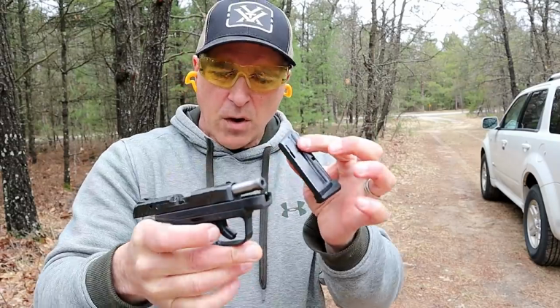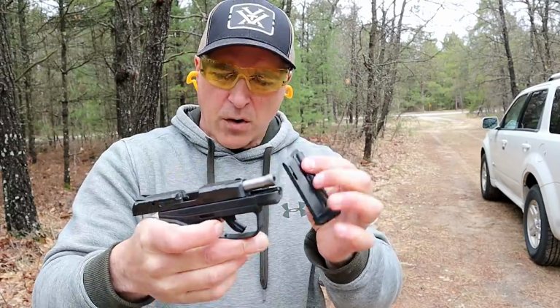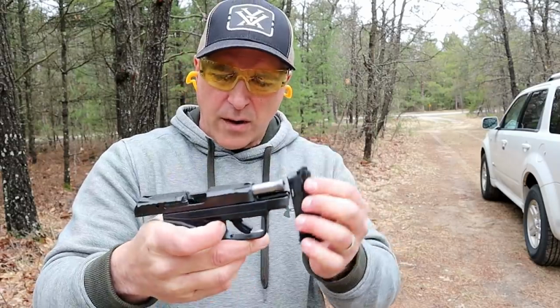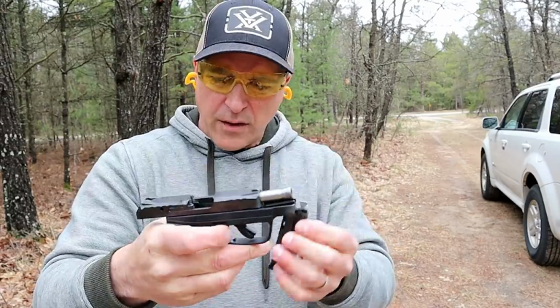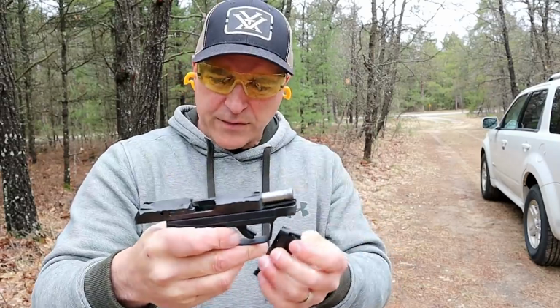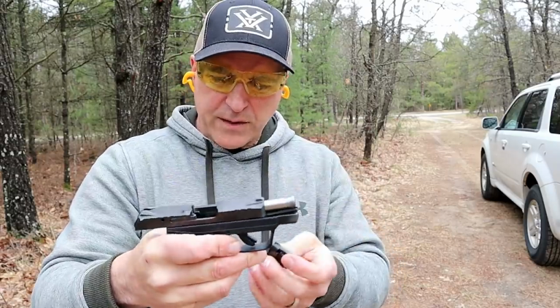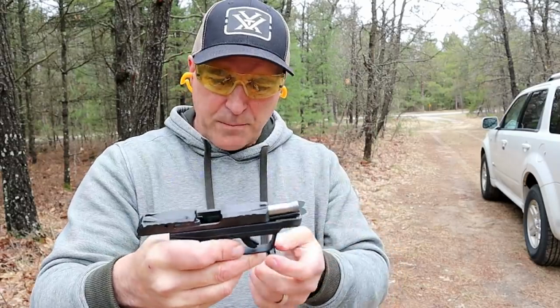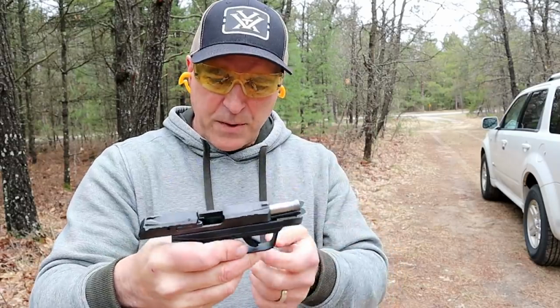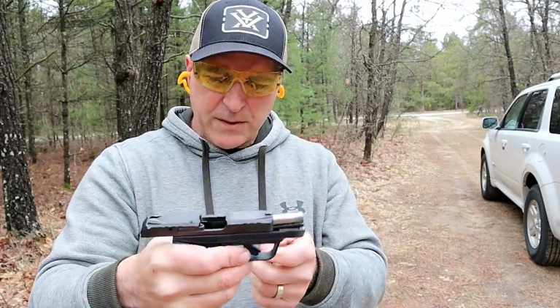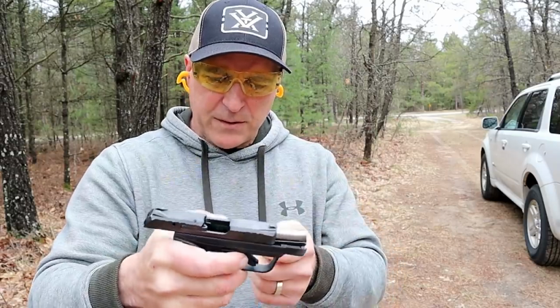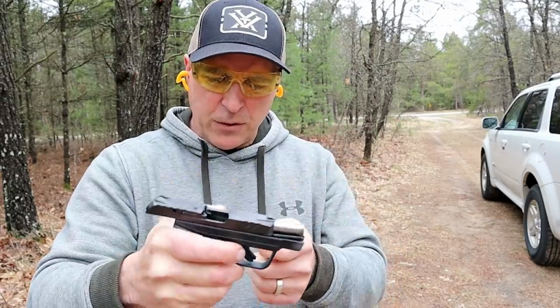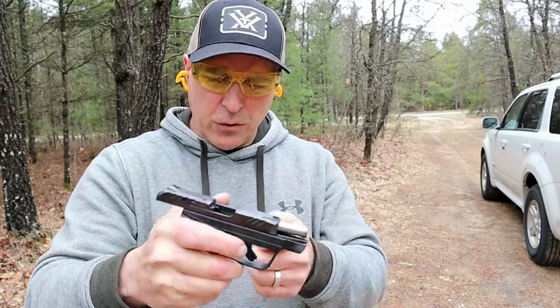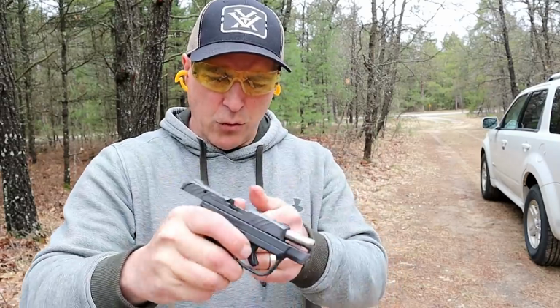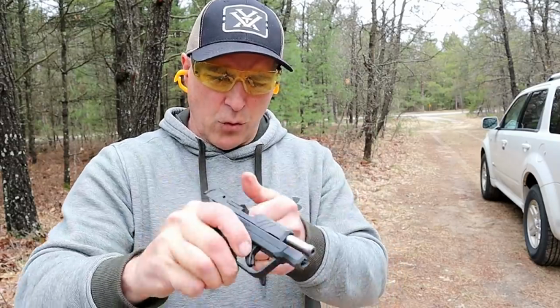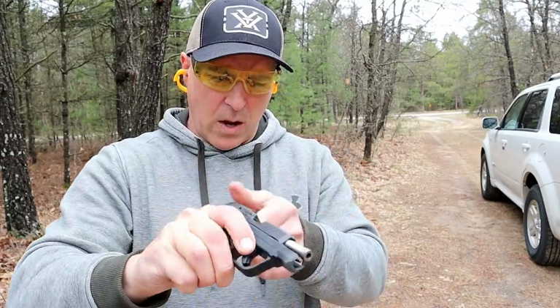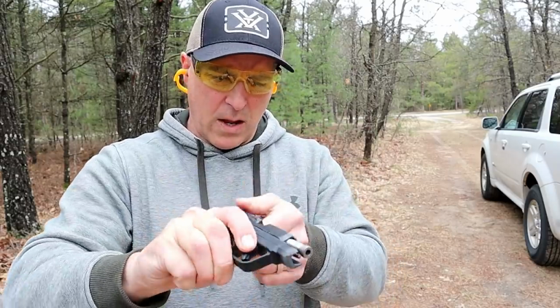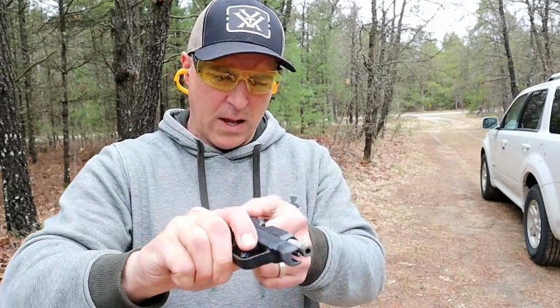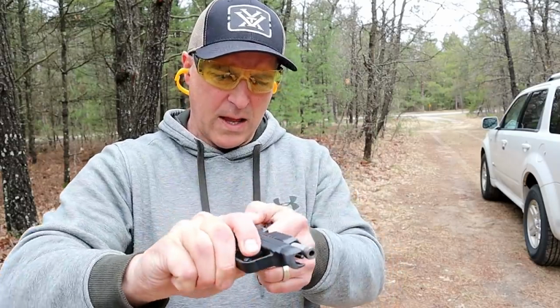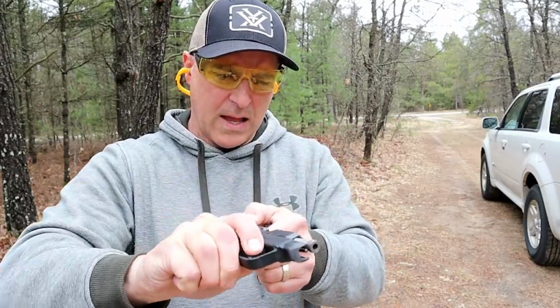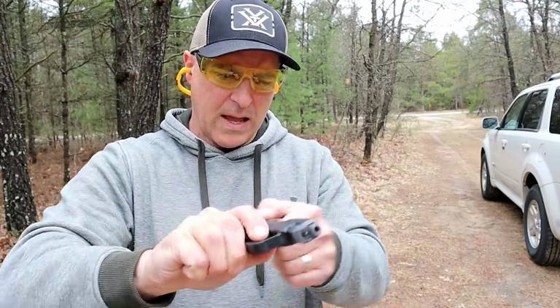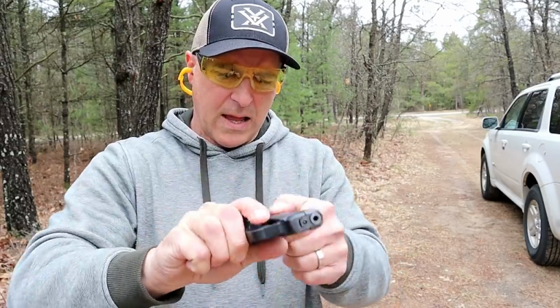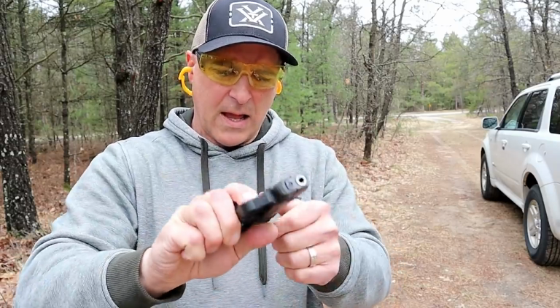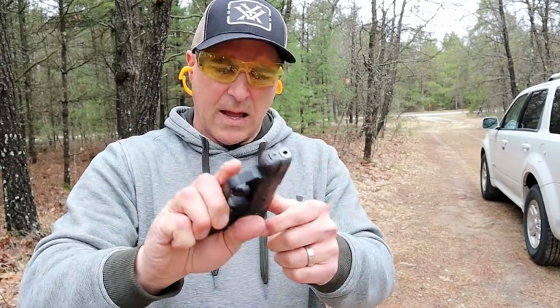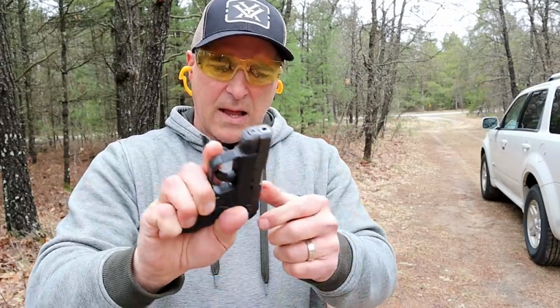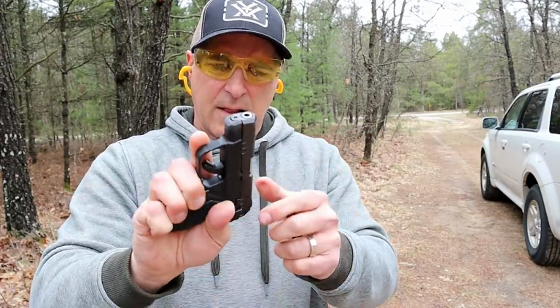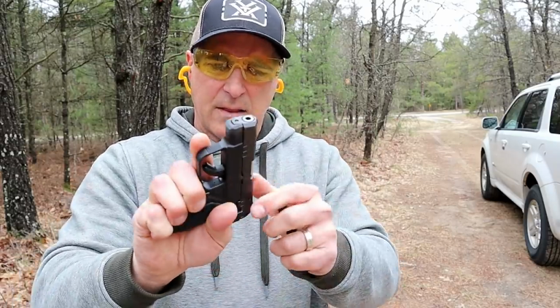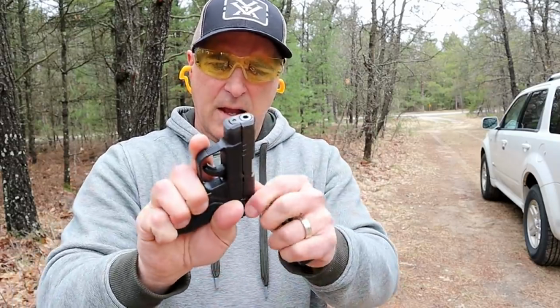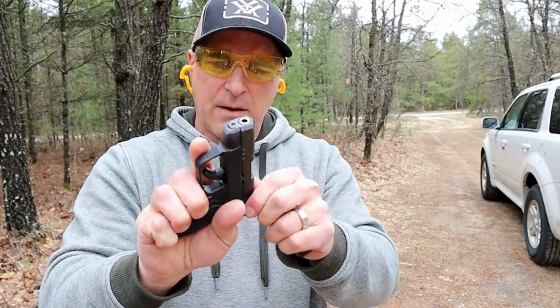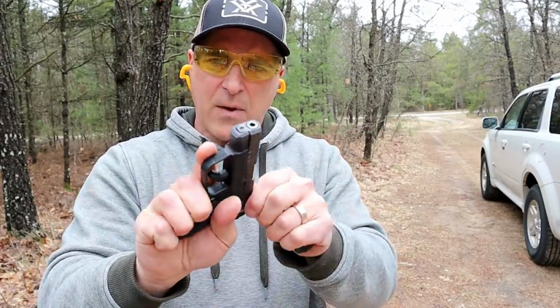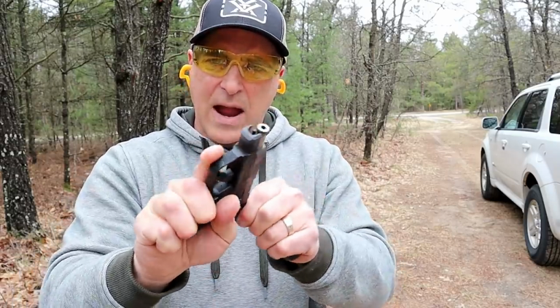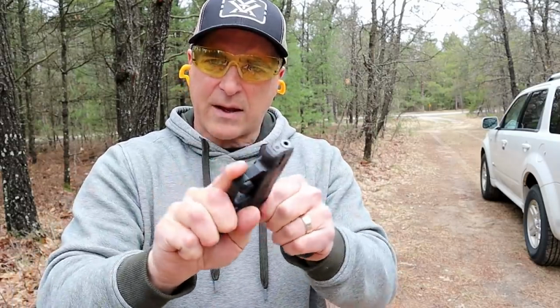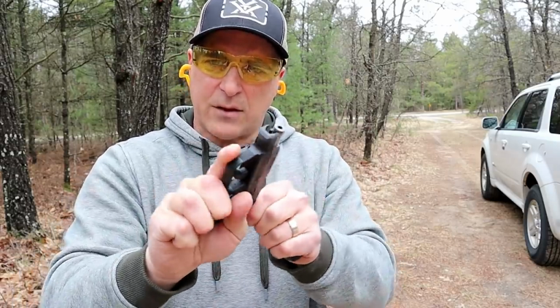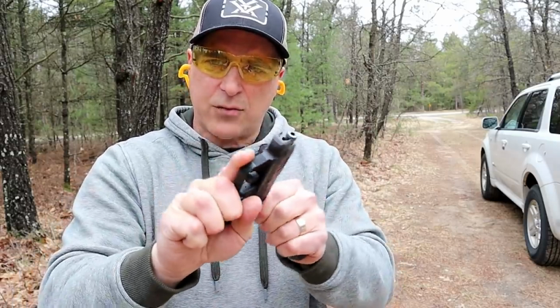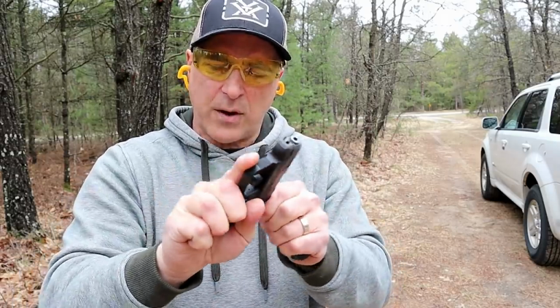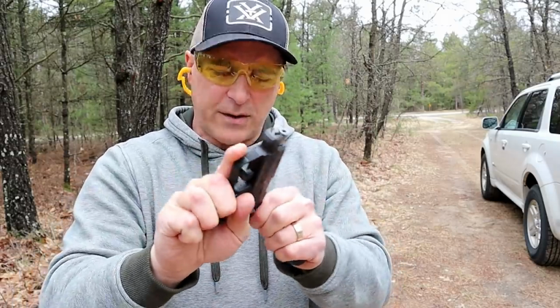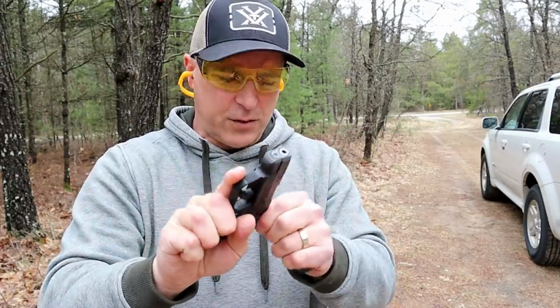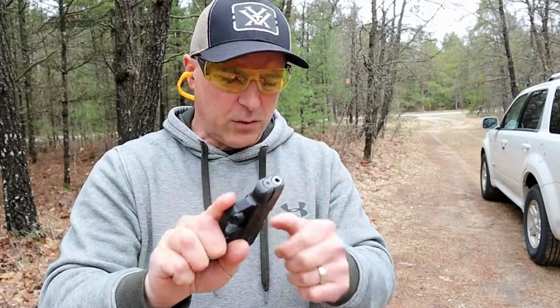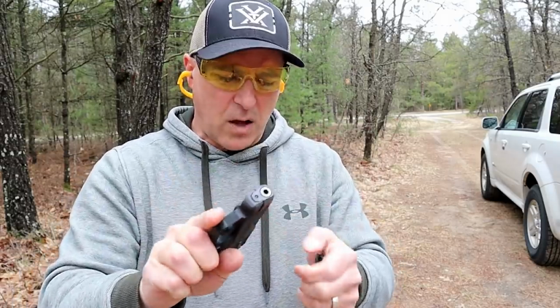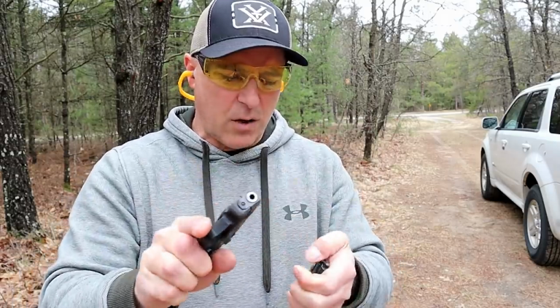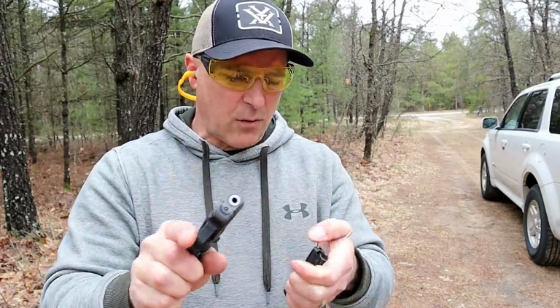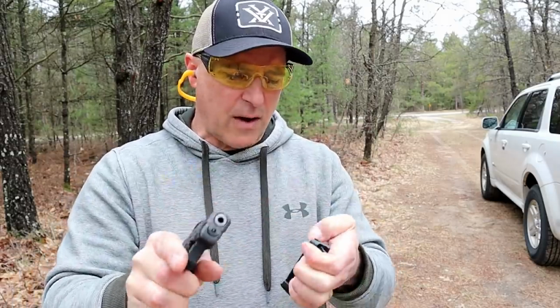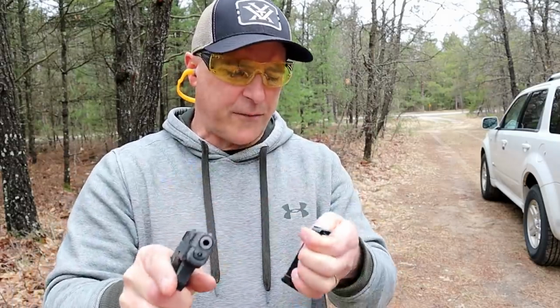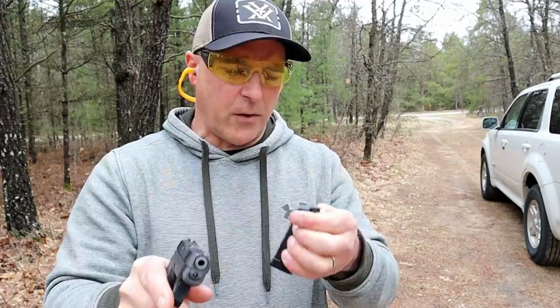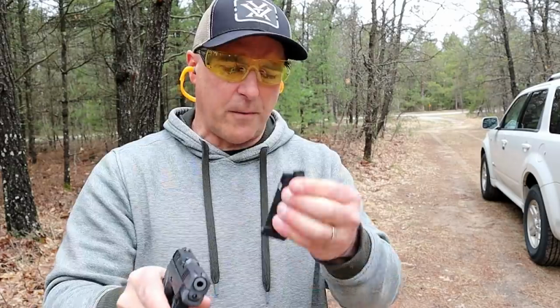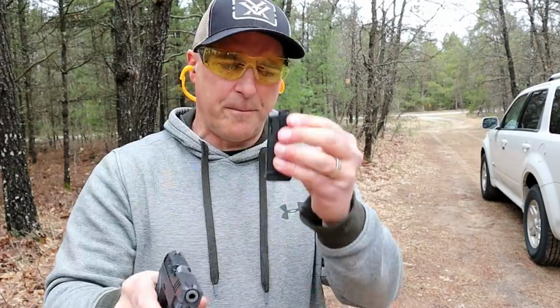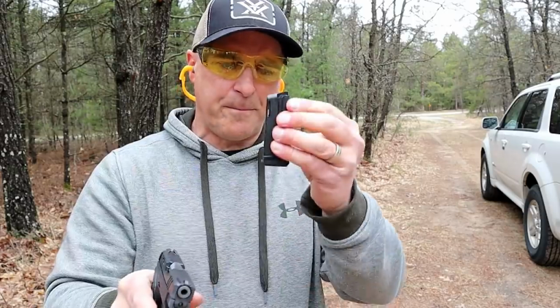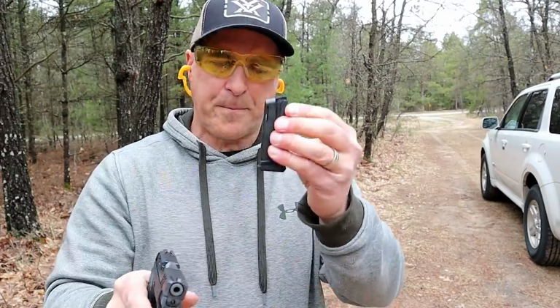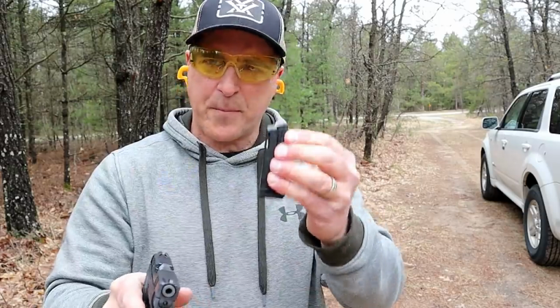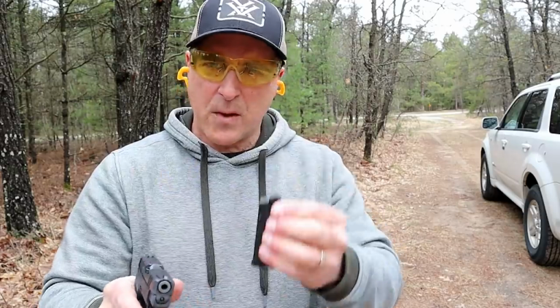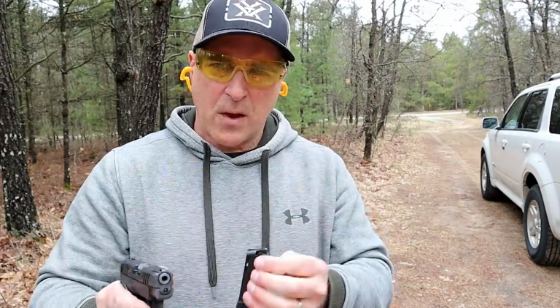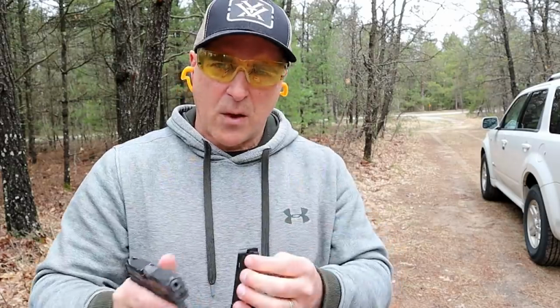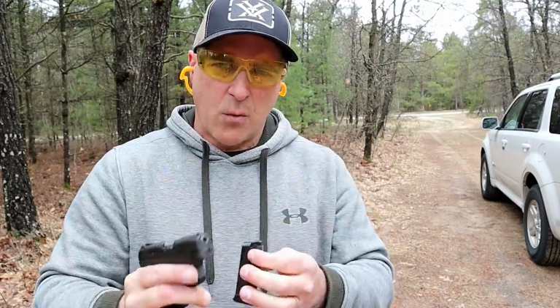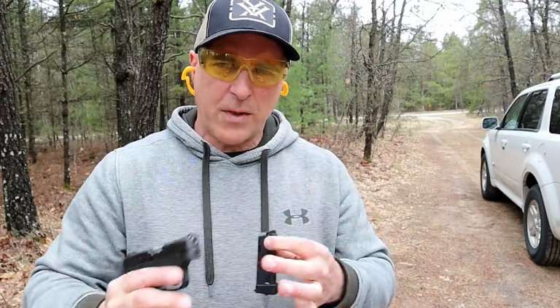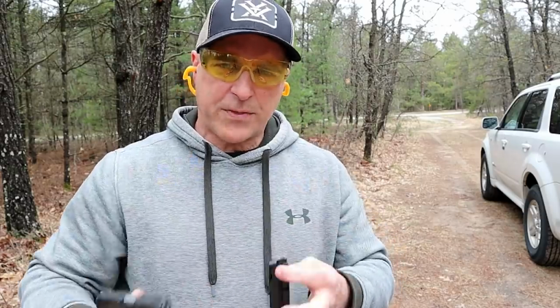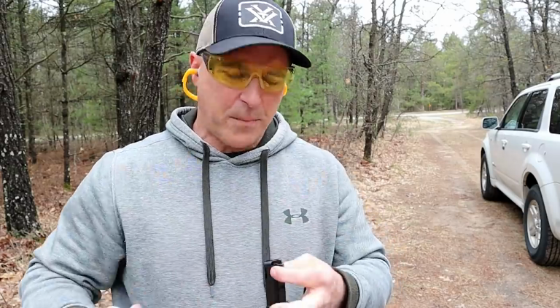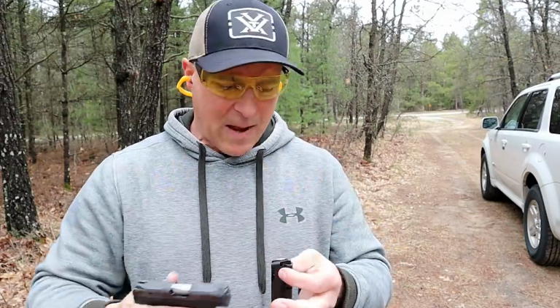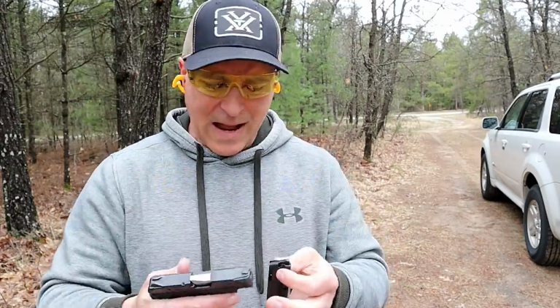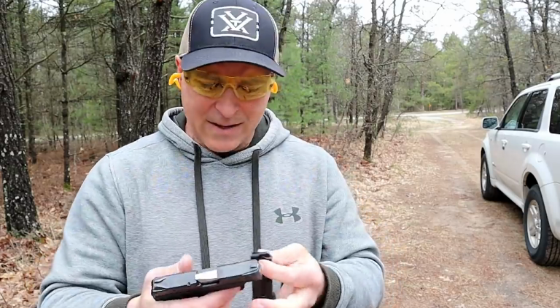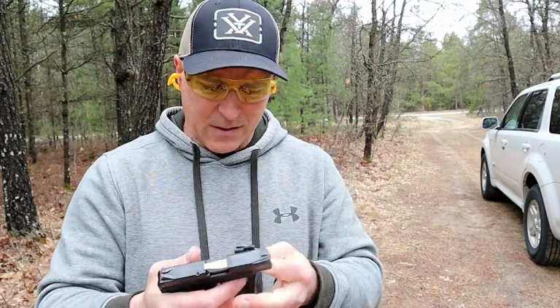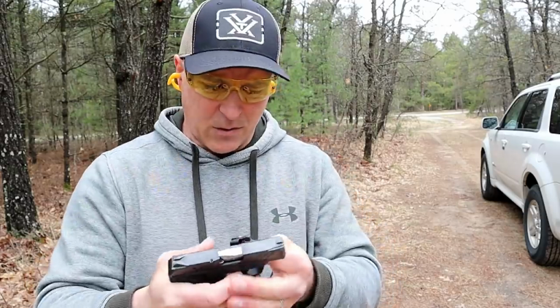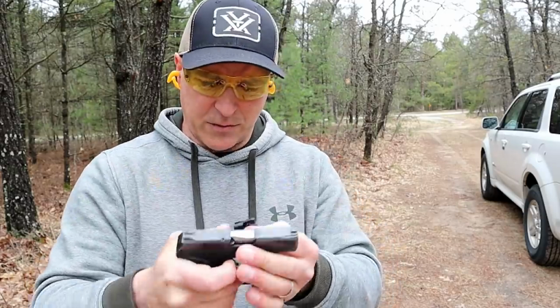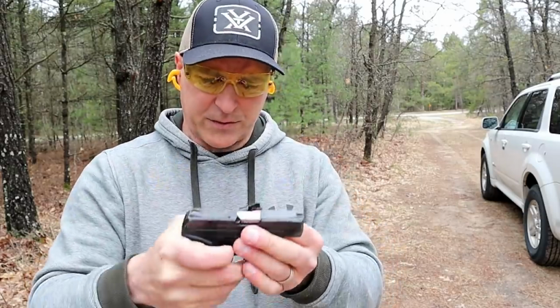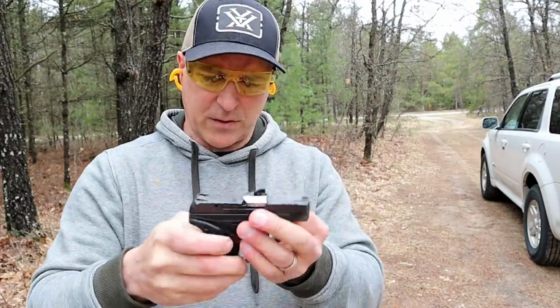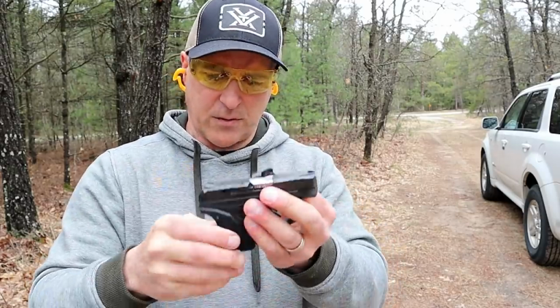Ruger LCP2, the LCP2 Light Rack in 22 long rifle, with the pocket holster included.